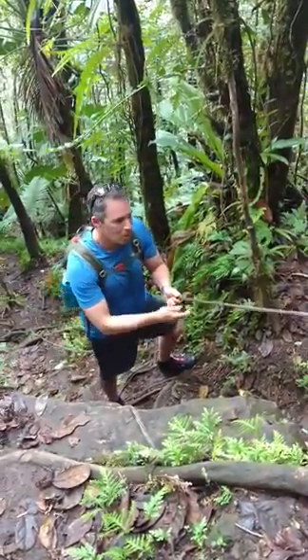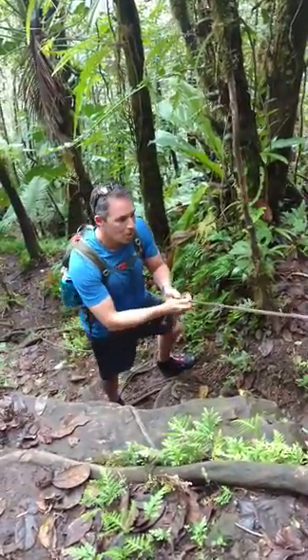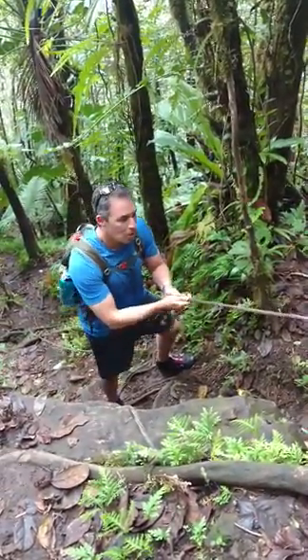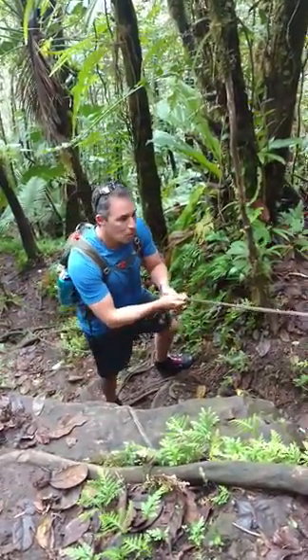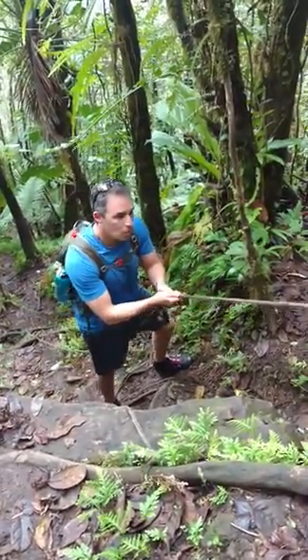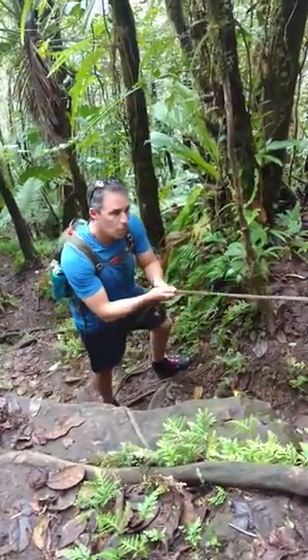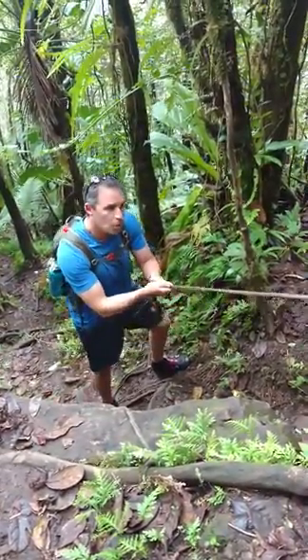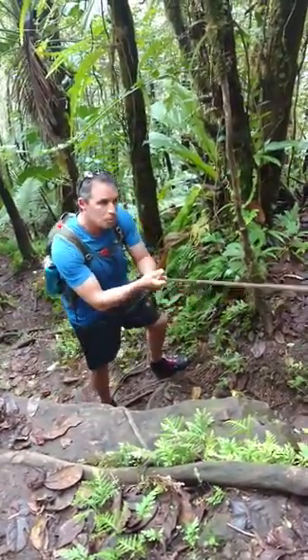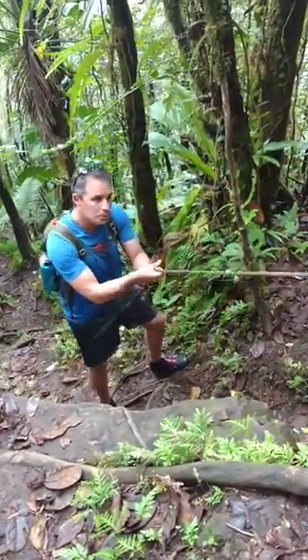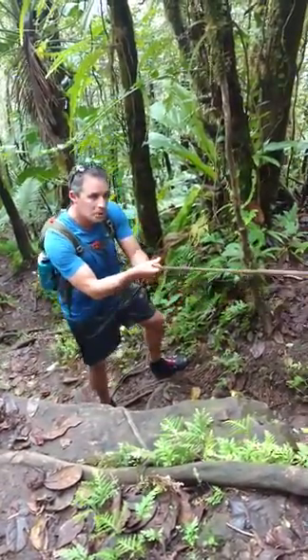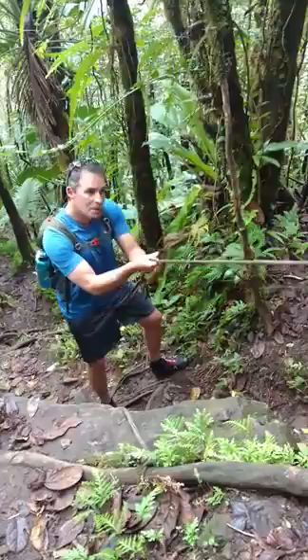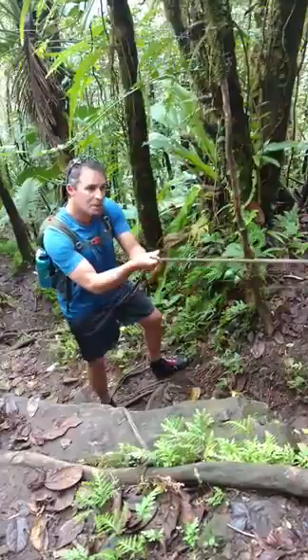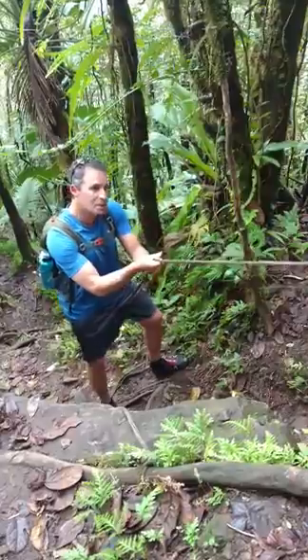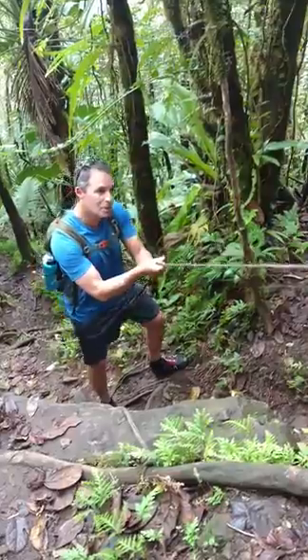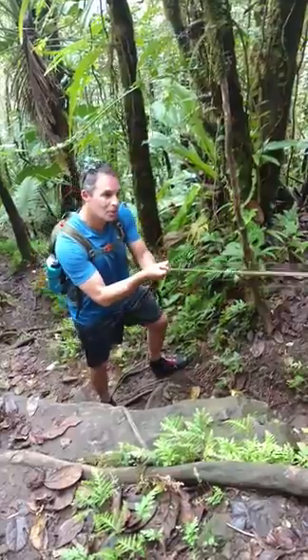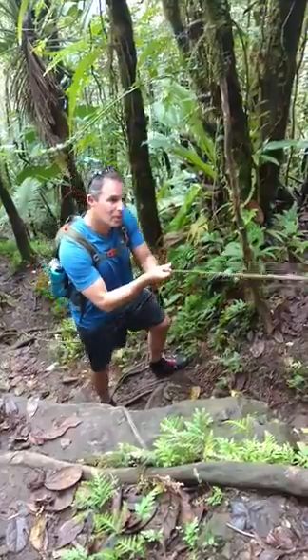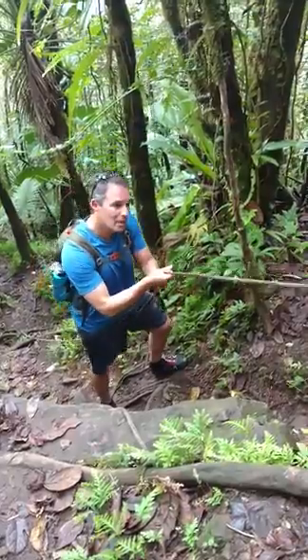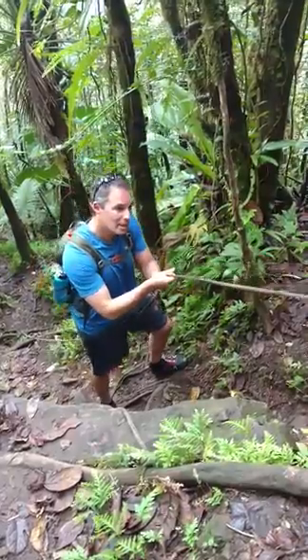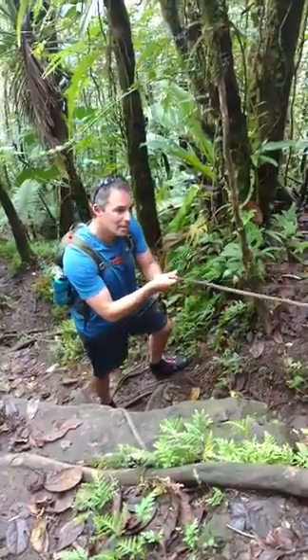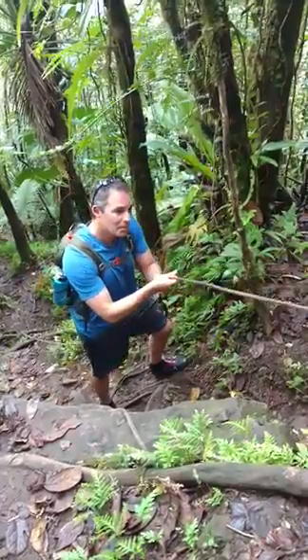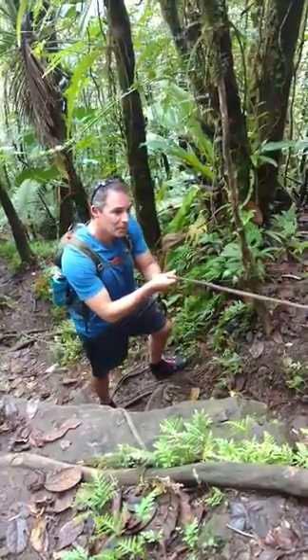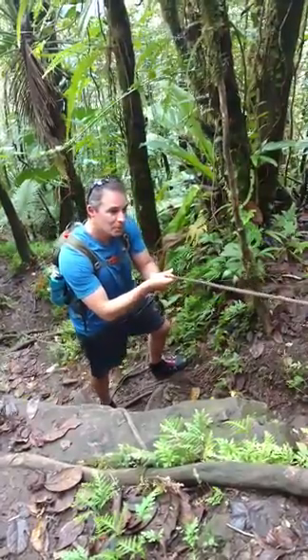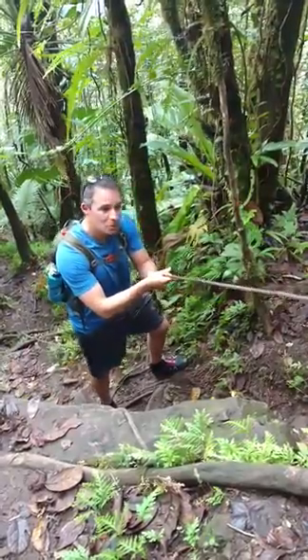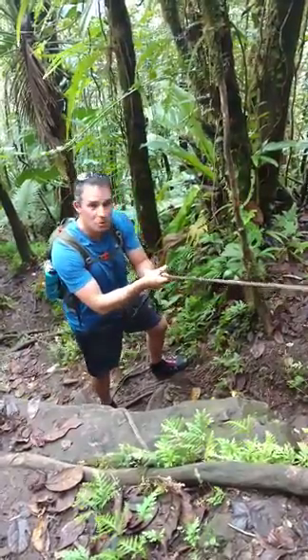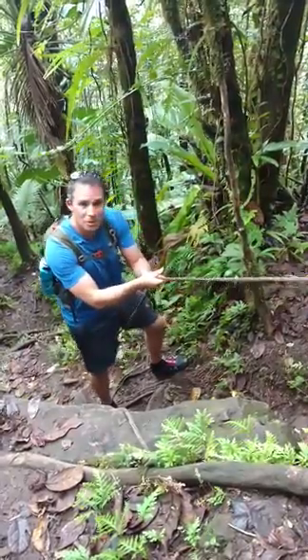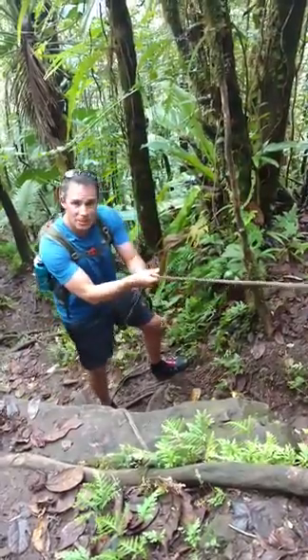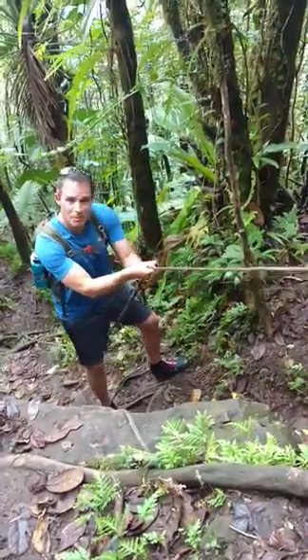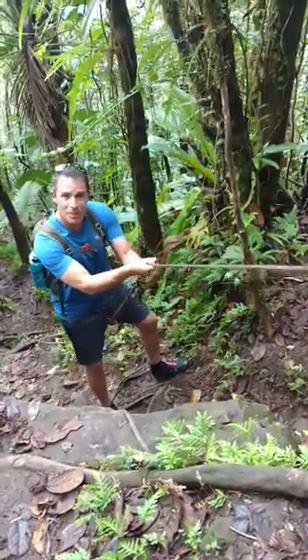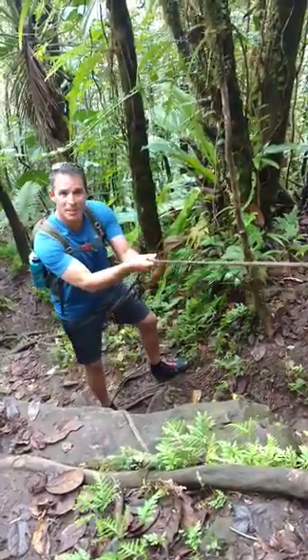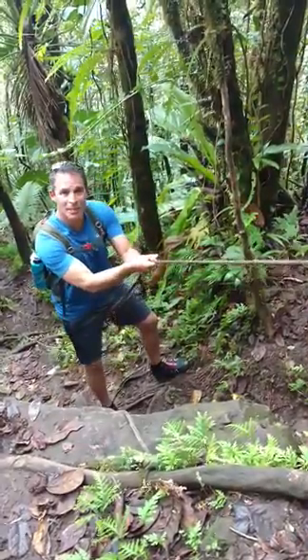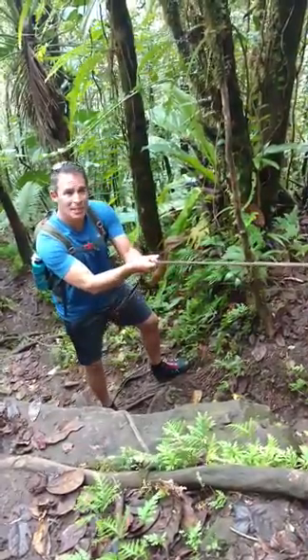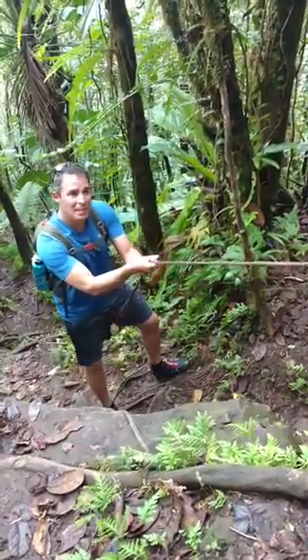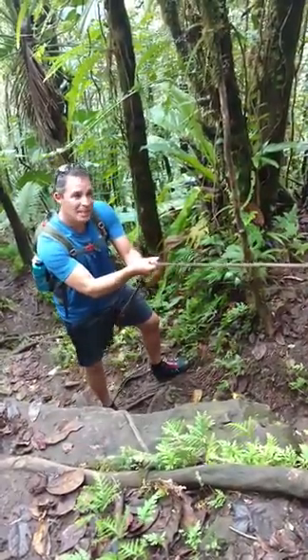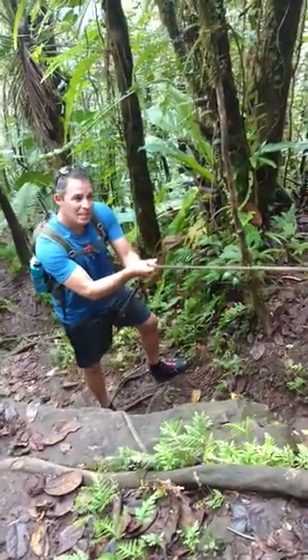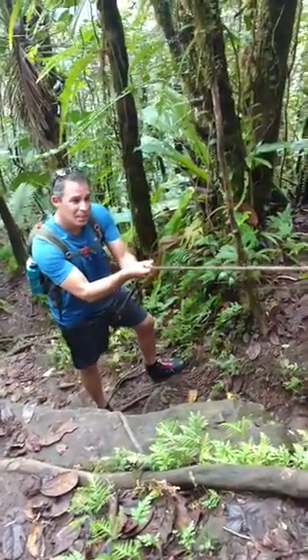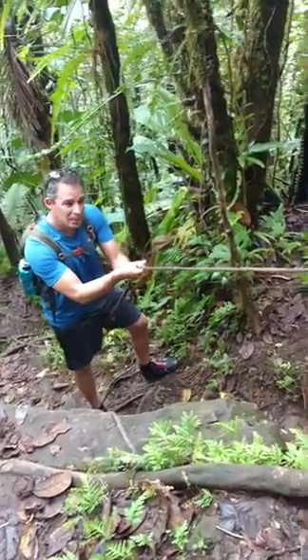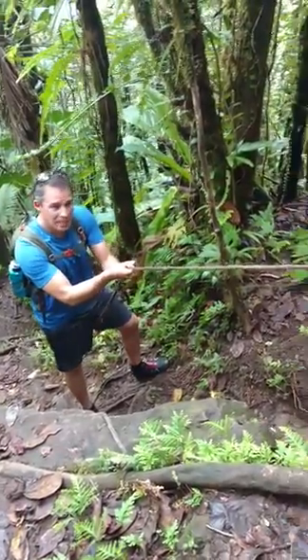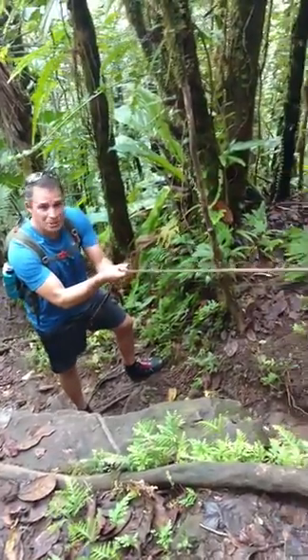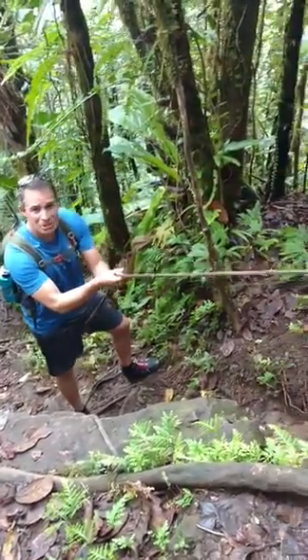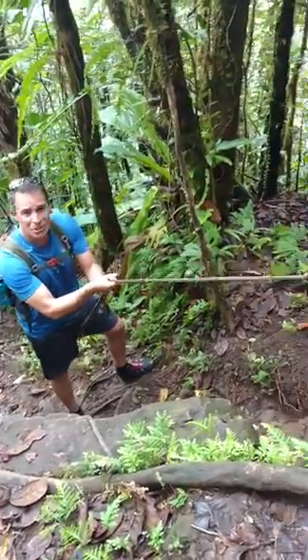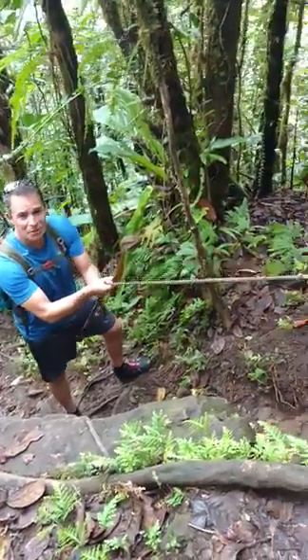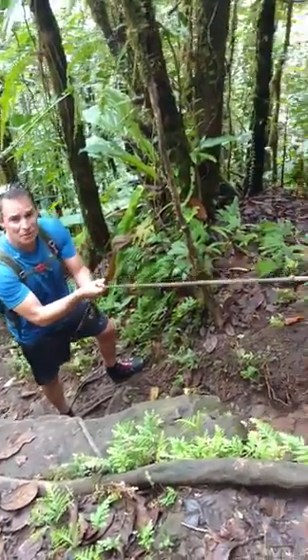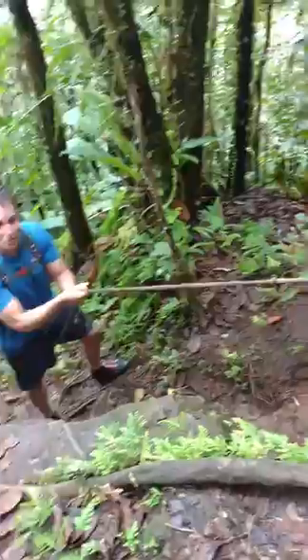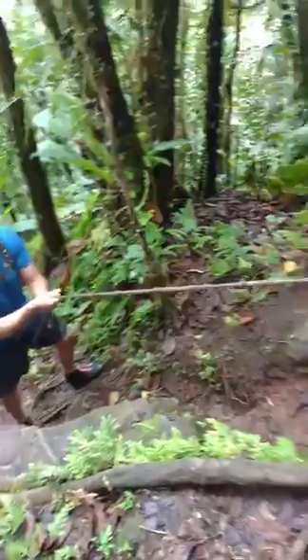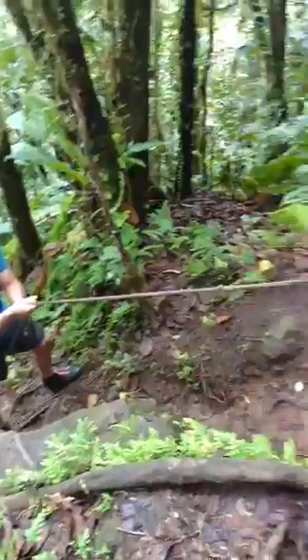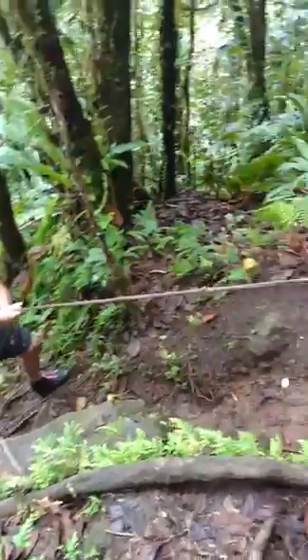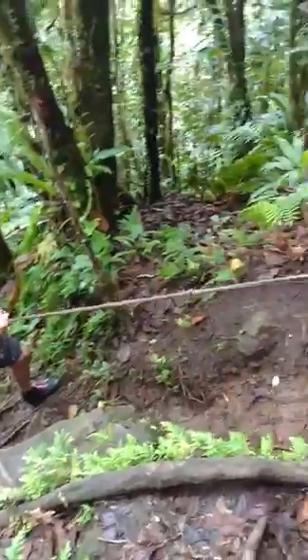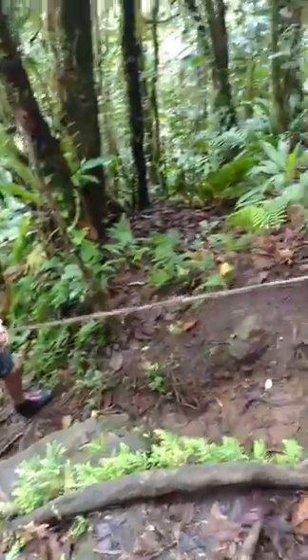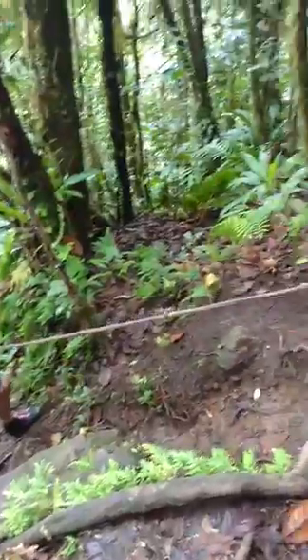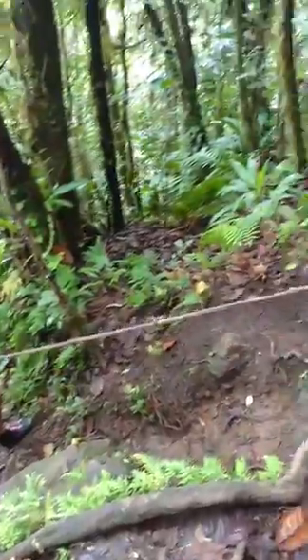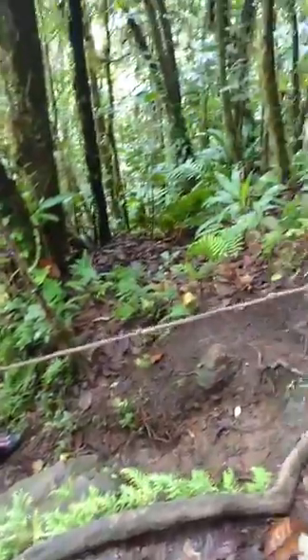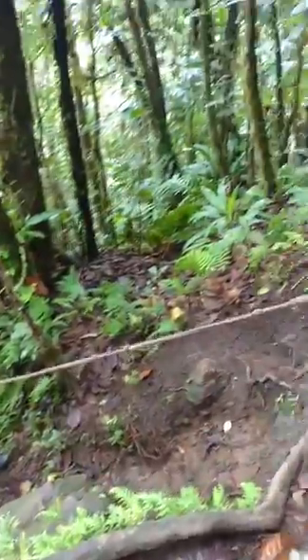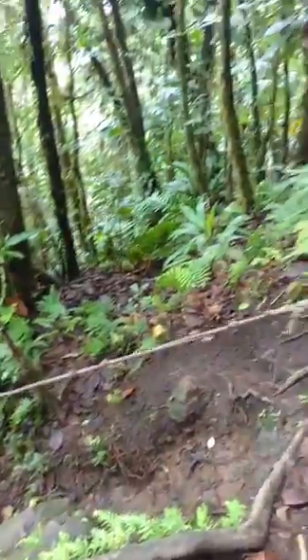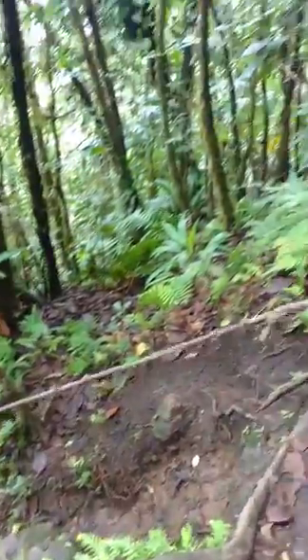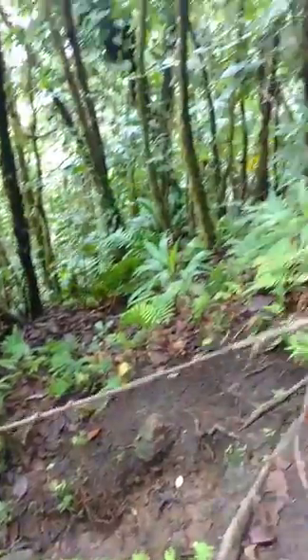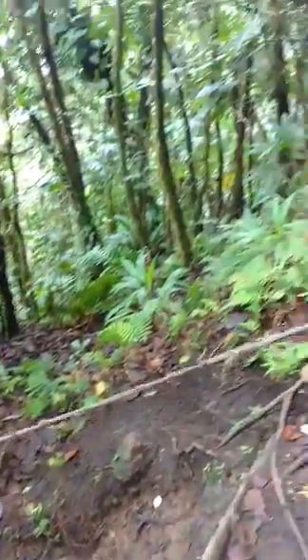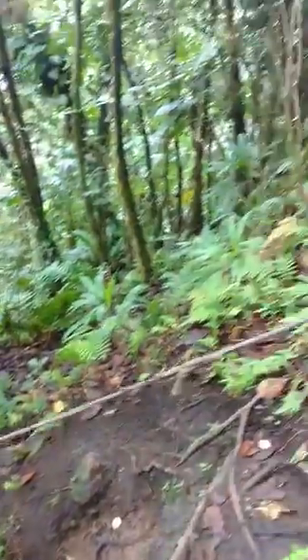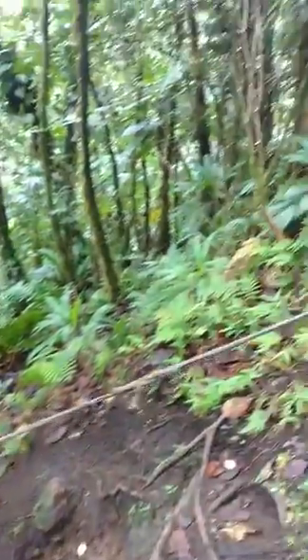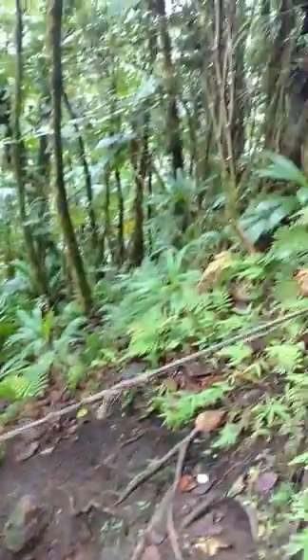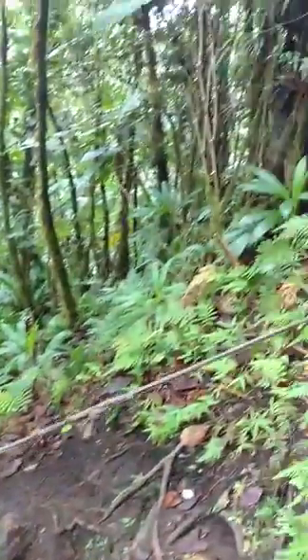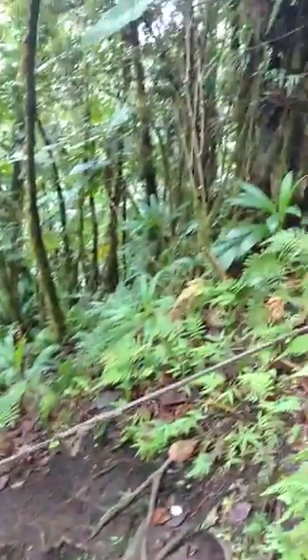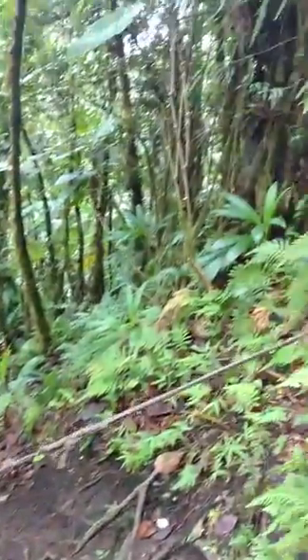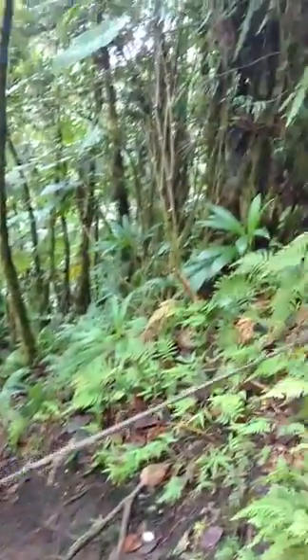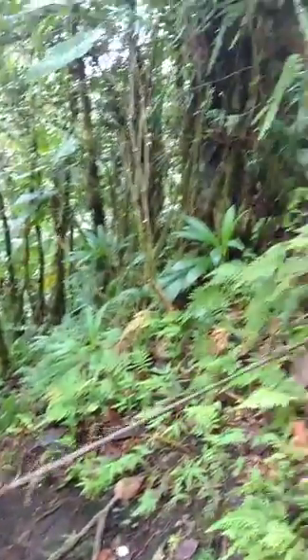Or ropes, so if you do slip, you catch yourself and you don't fall all the way down — it gives you a lot of confidence.